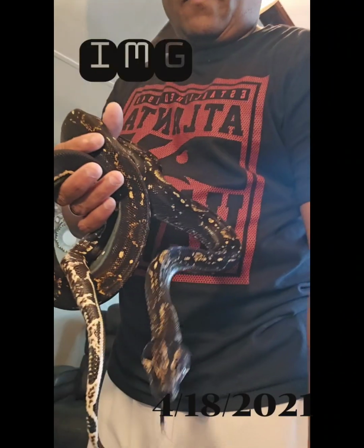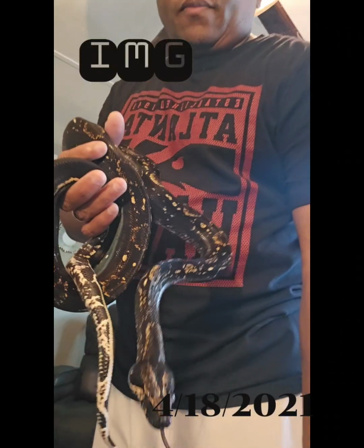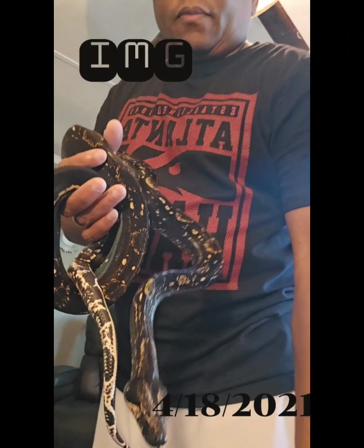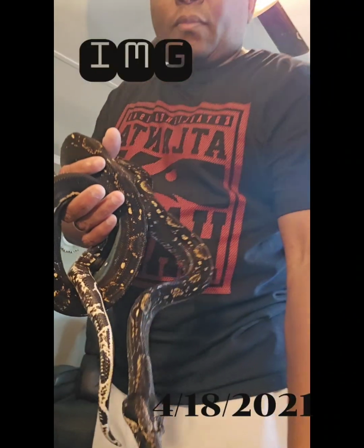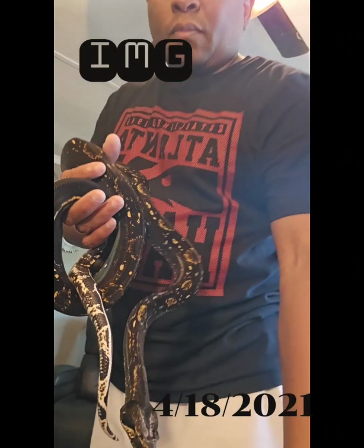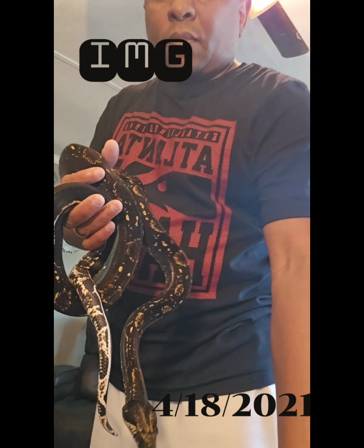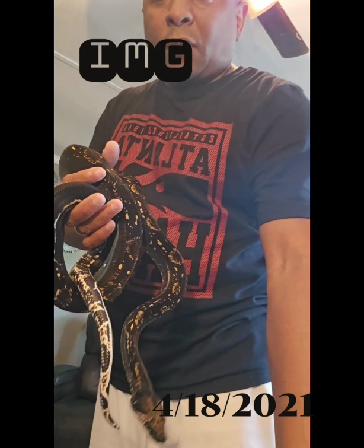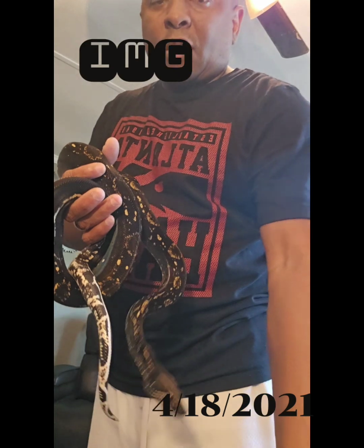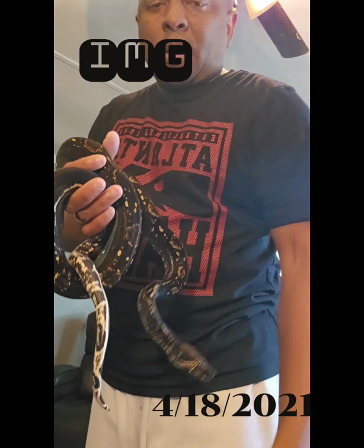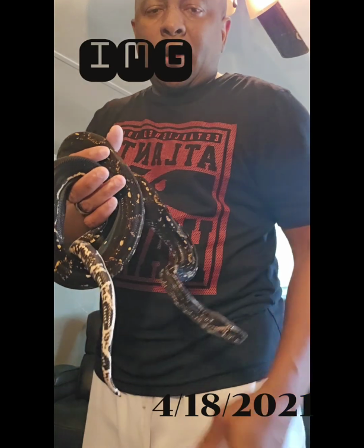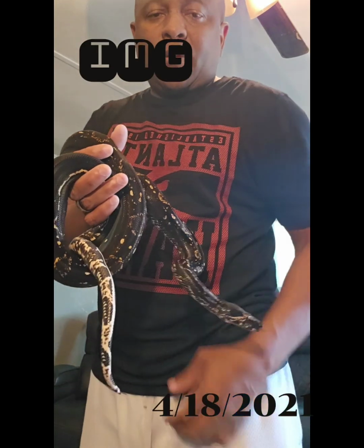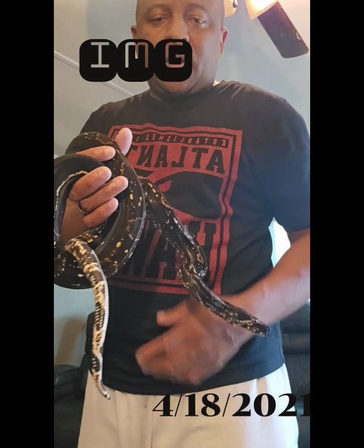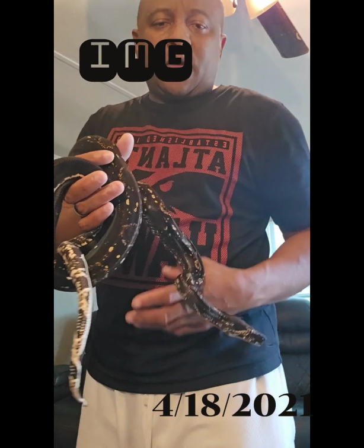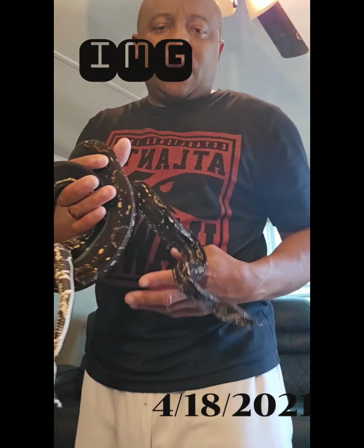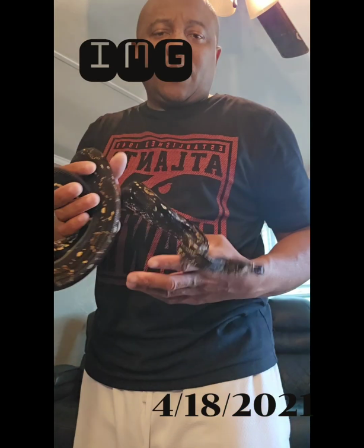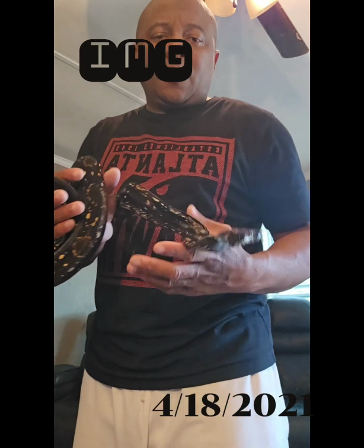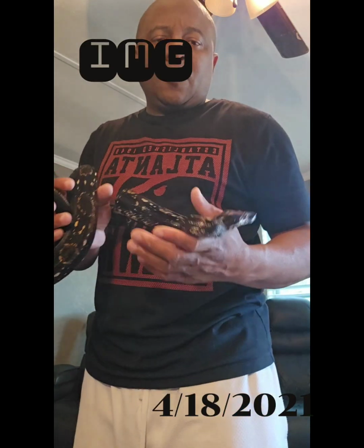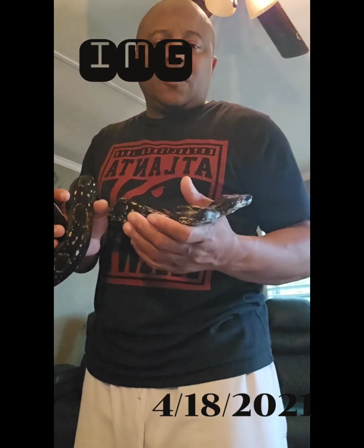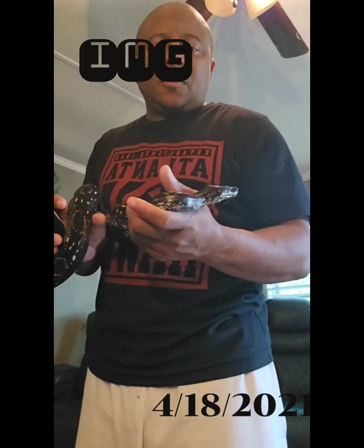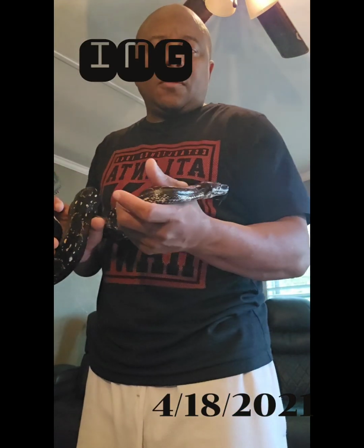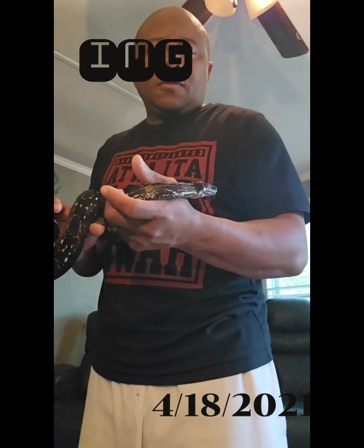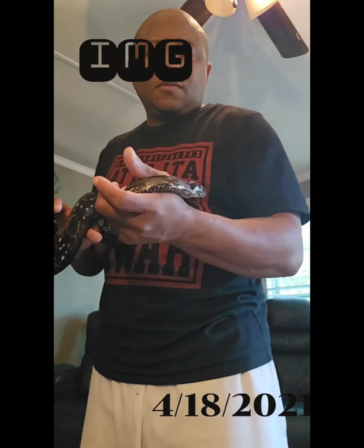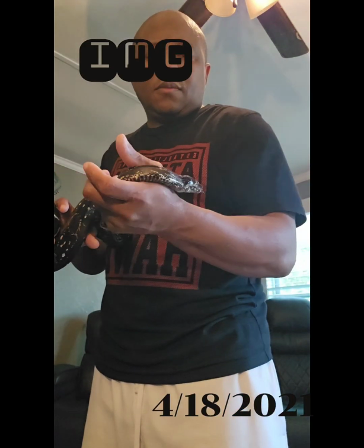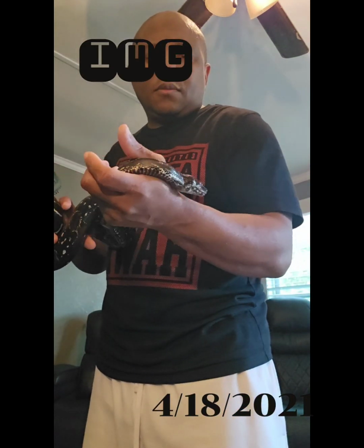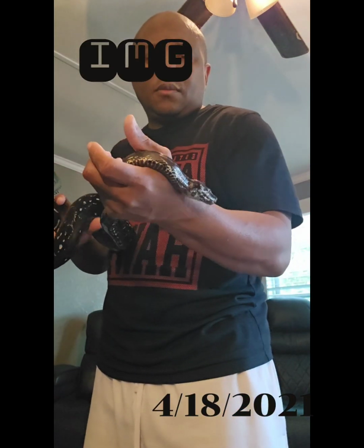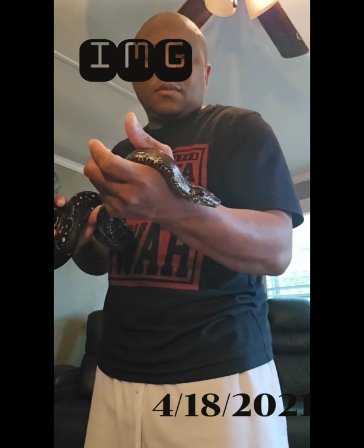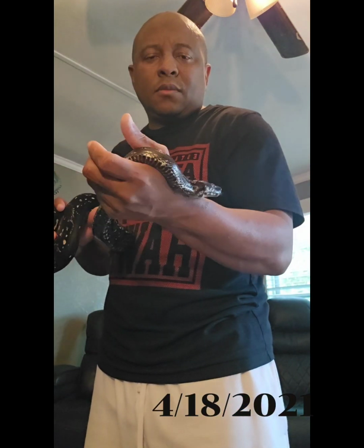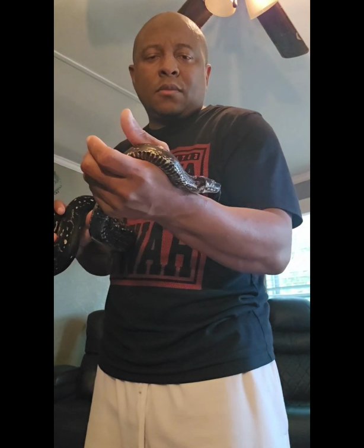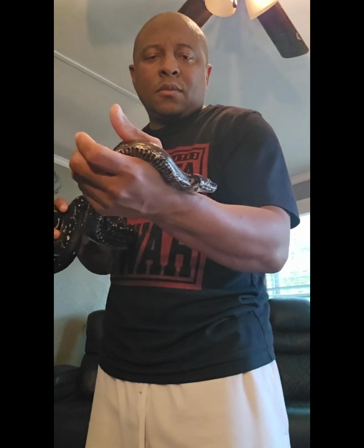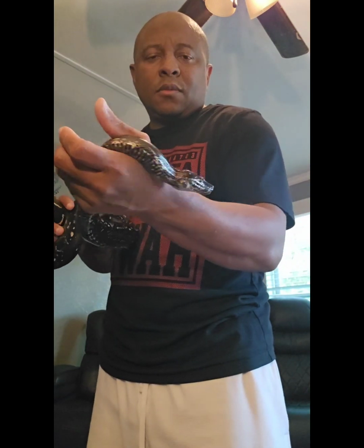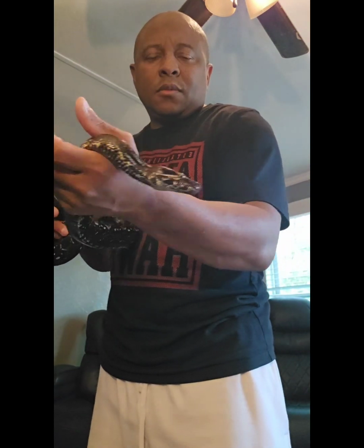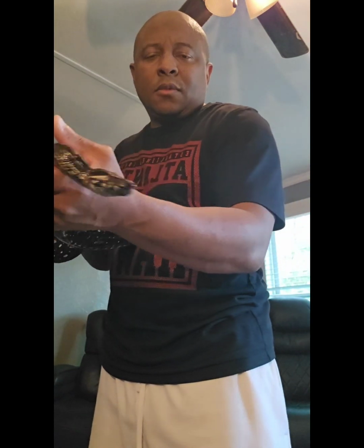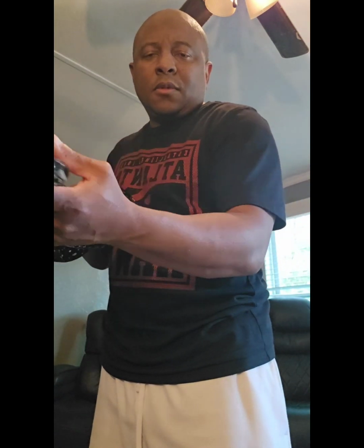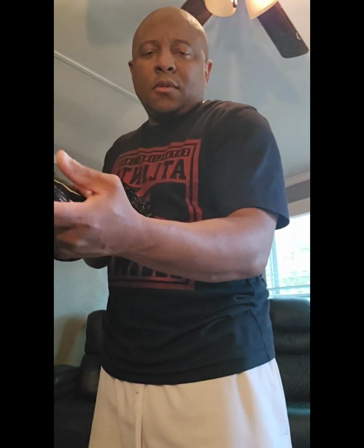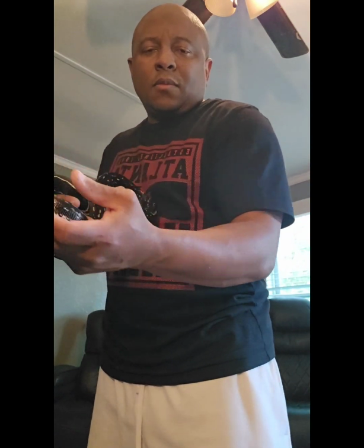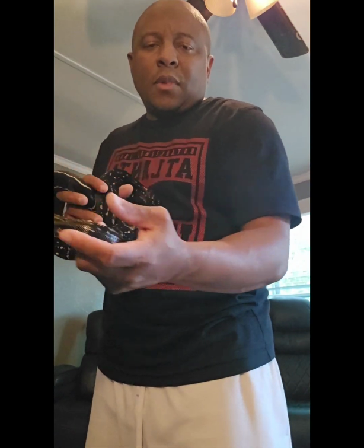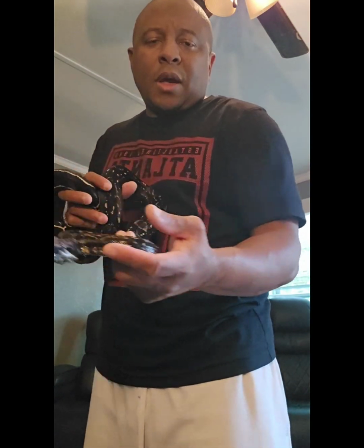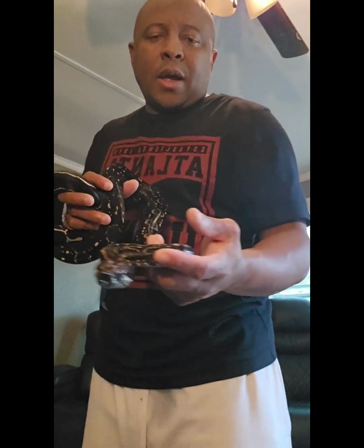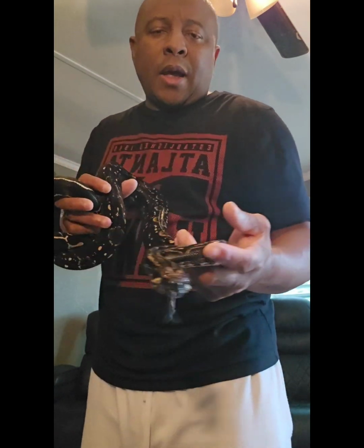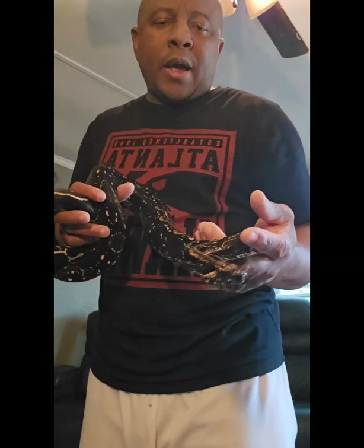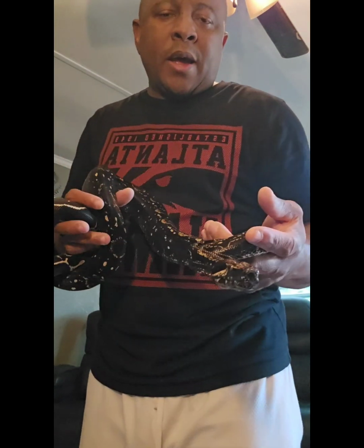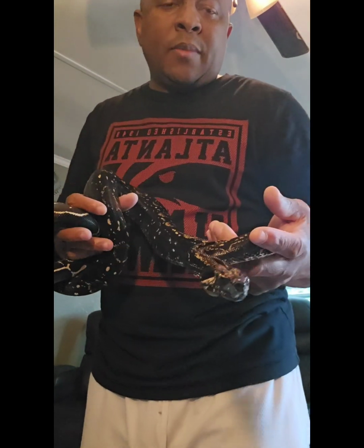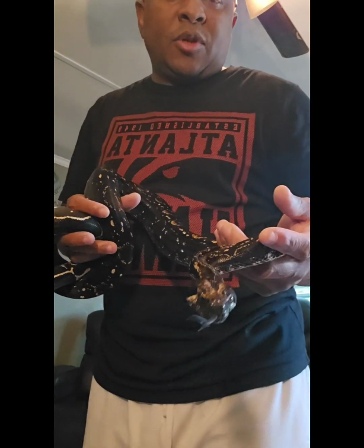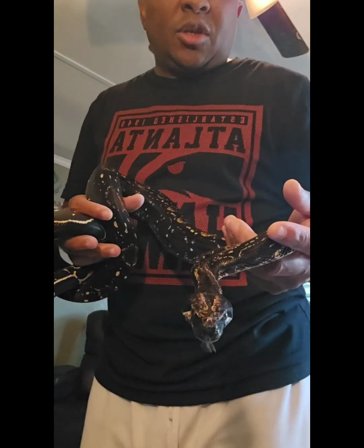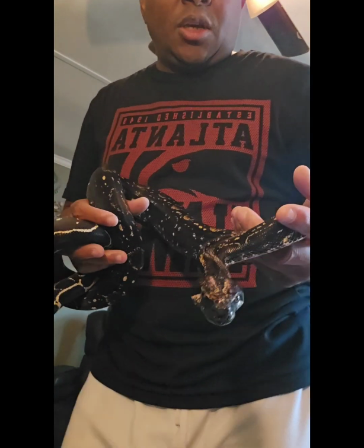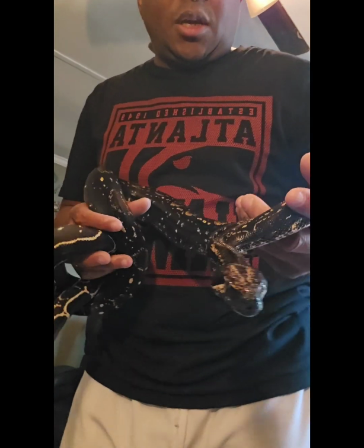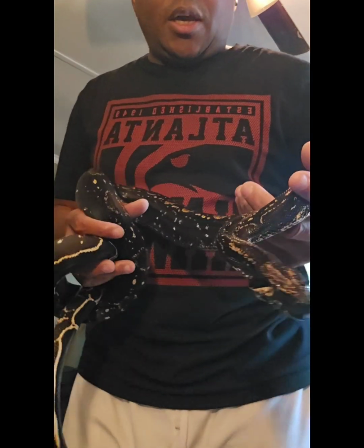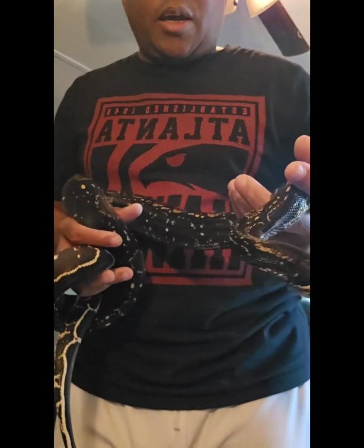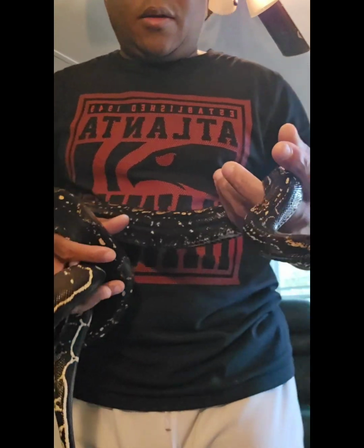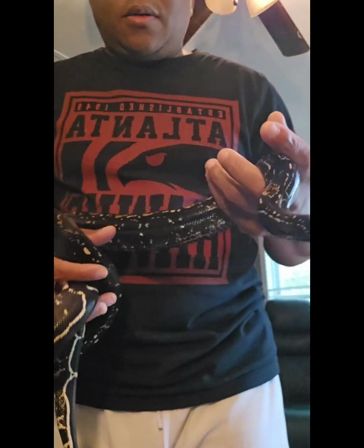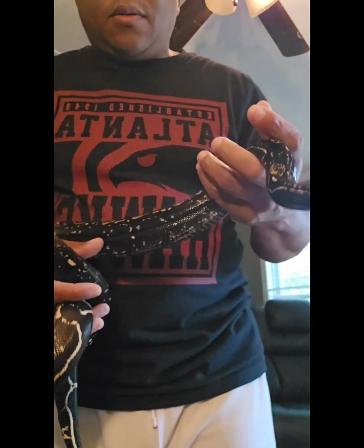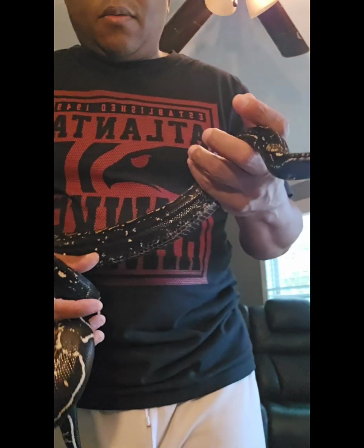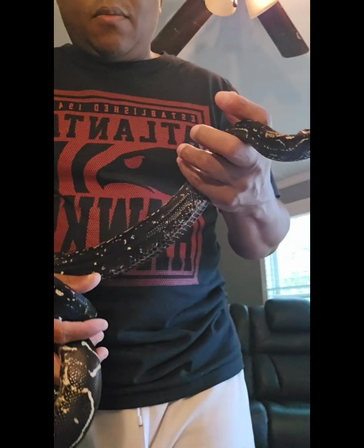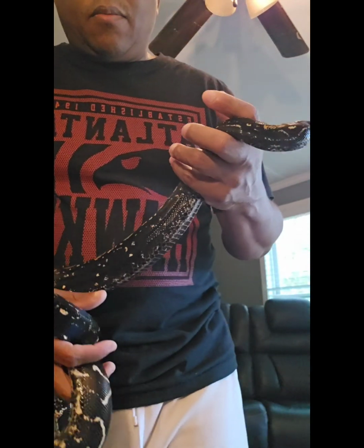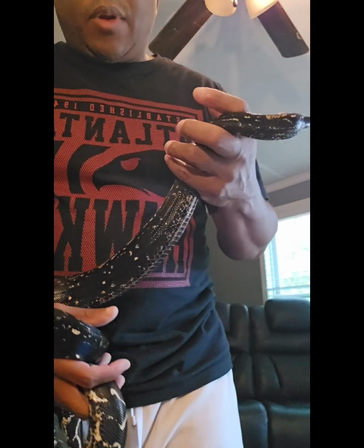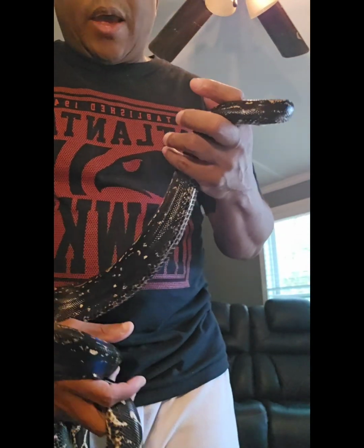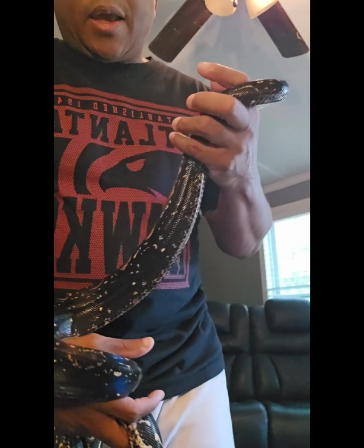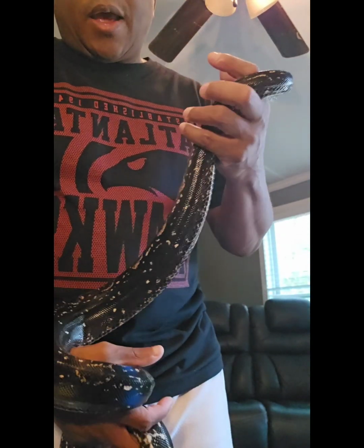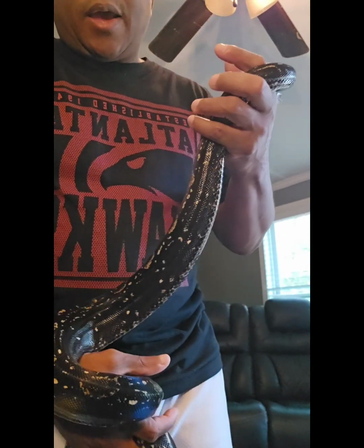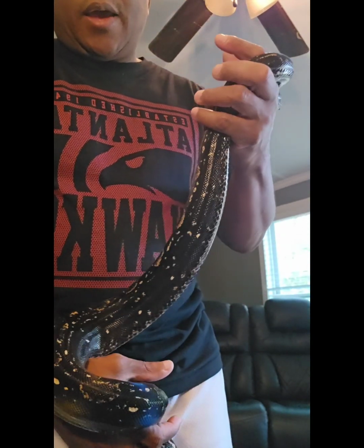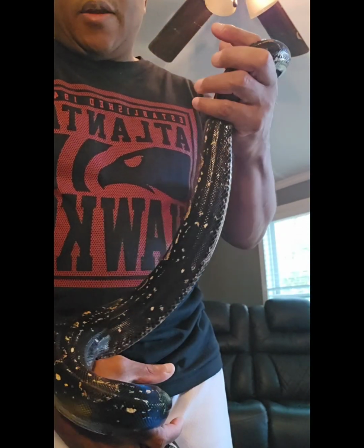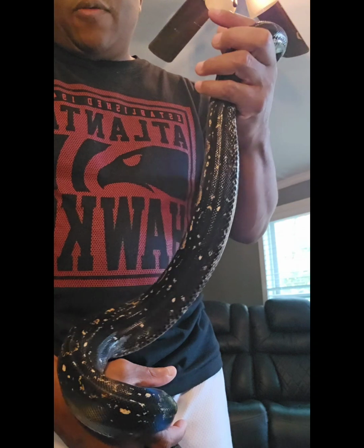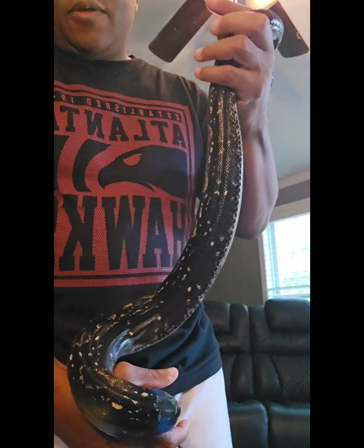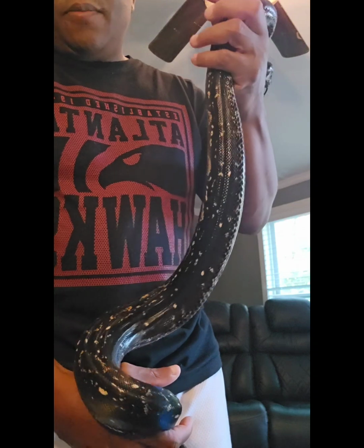This is Medusa, my IMG head blackout anerythristic.